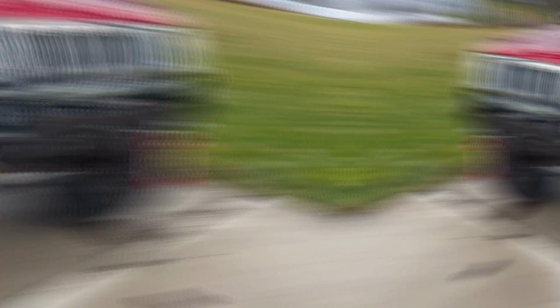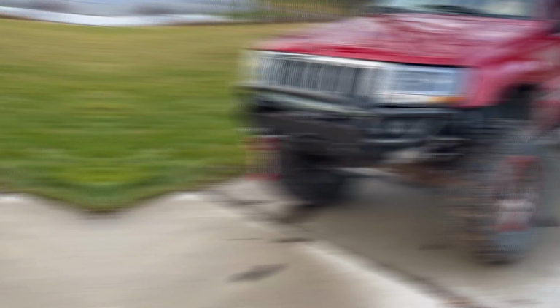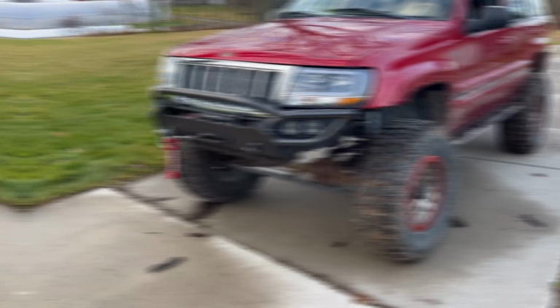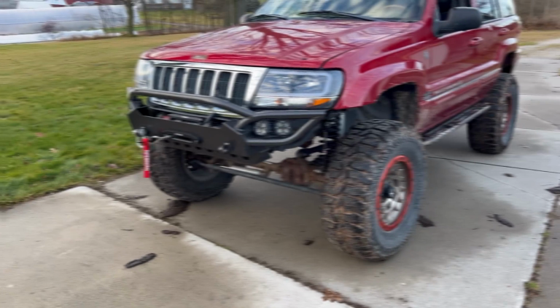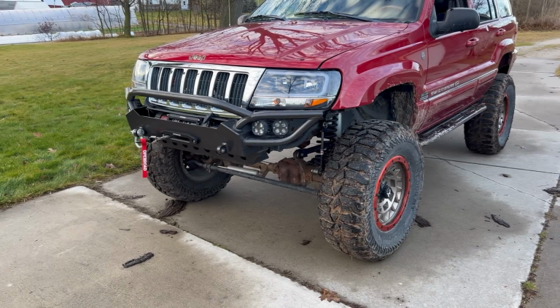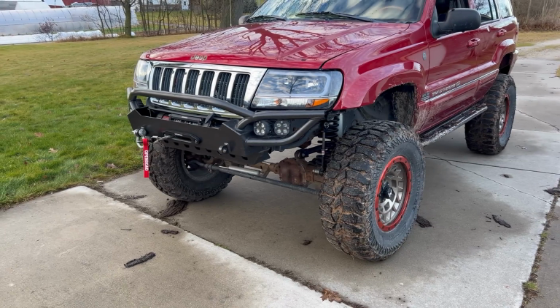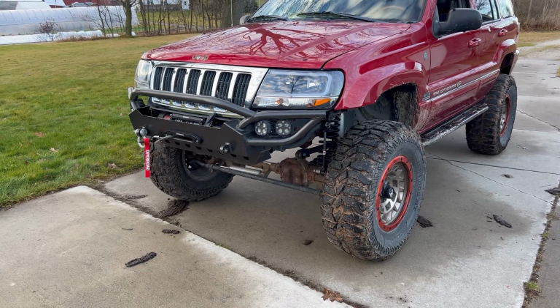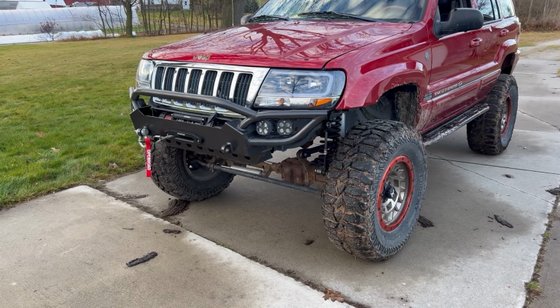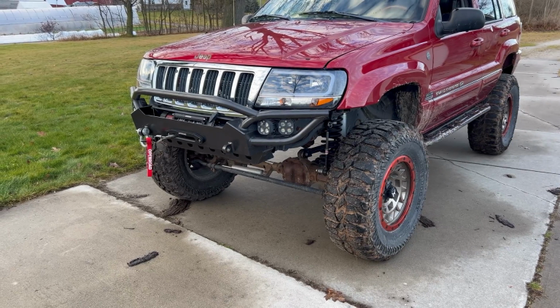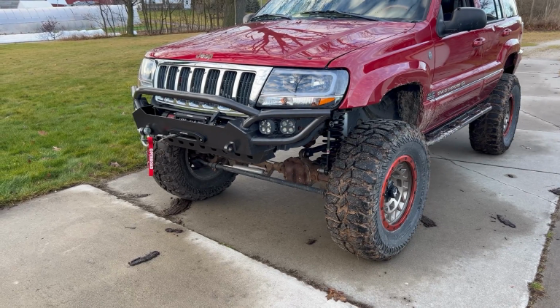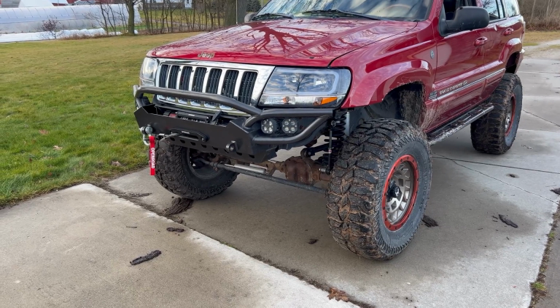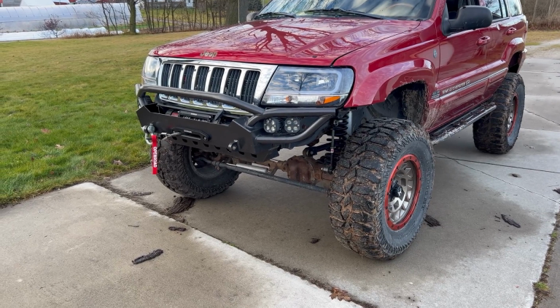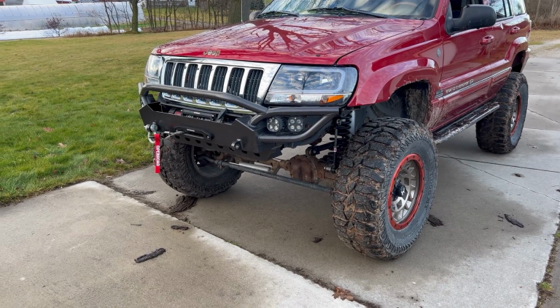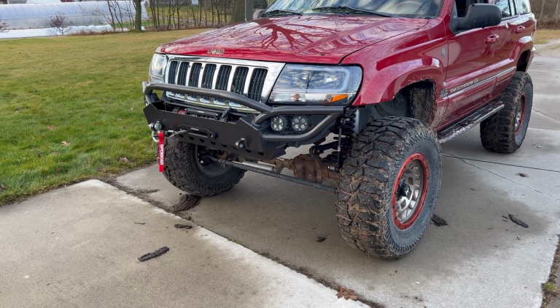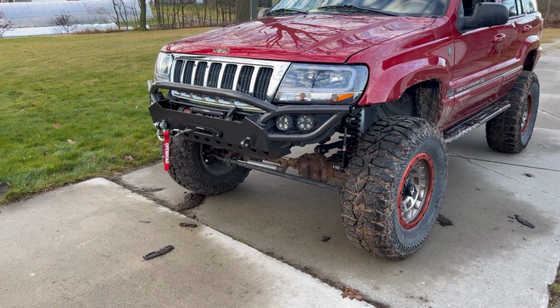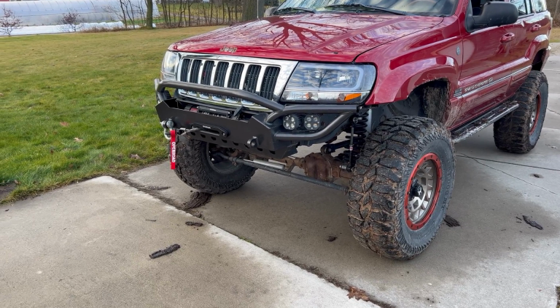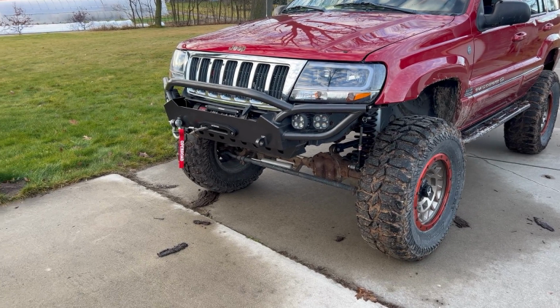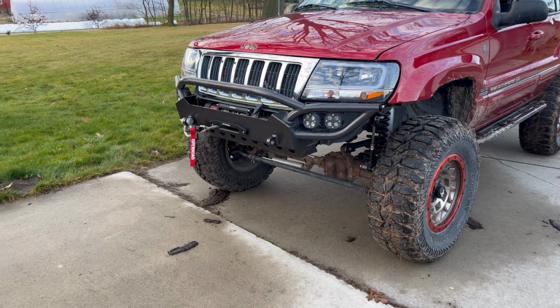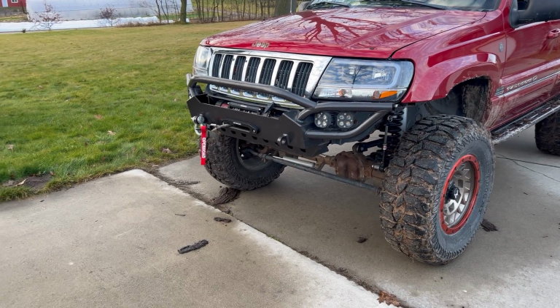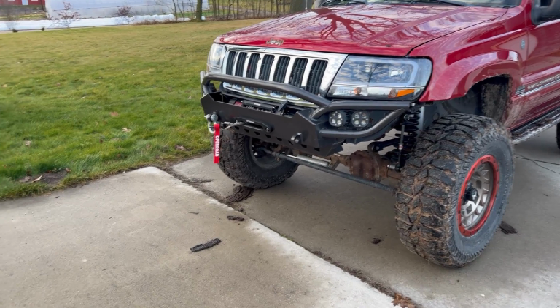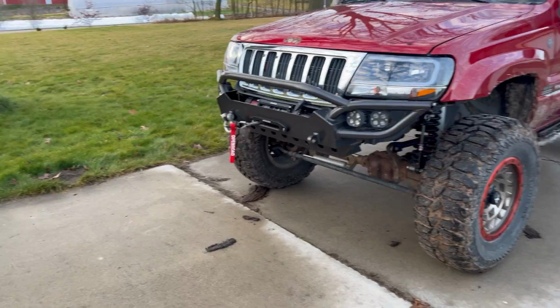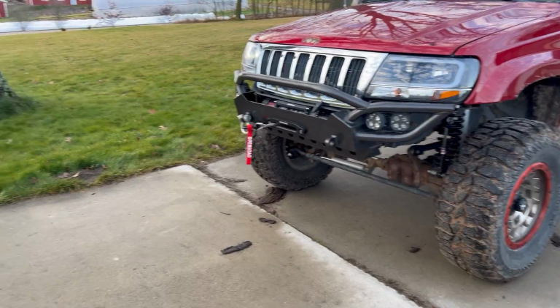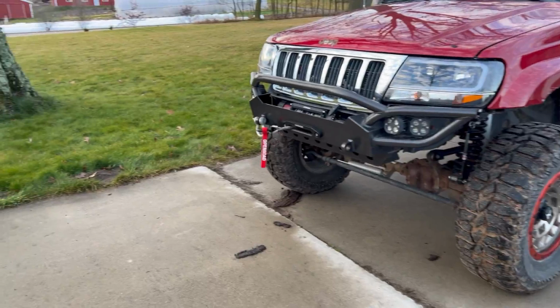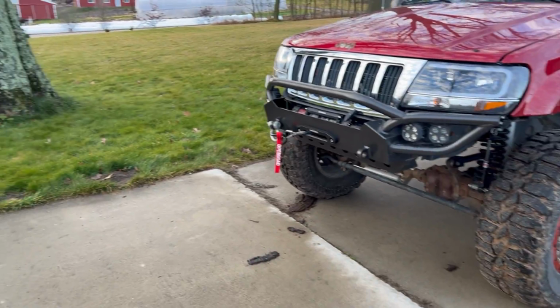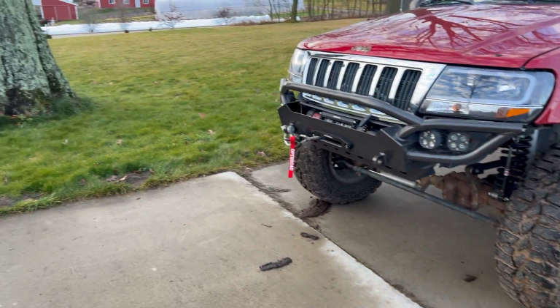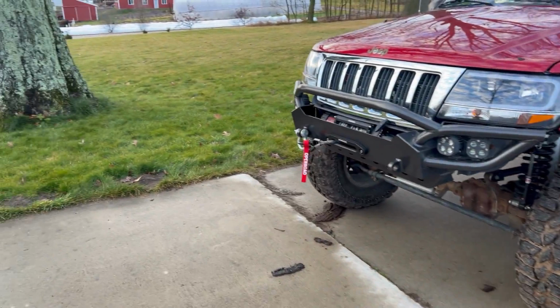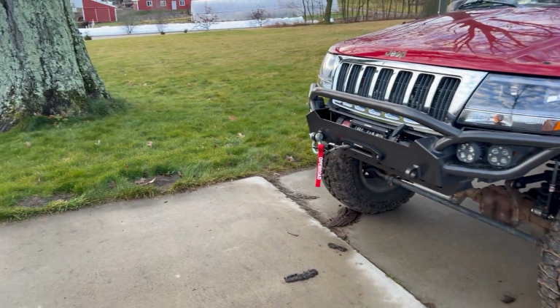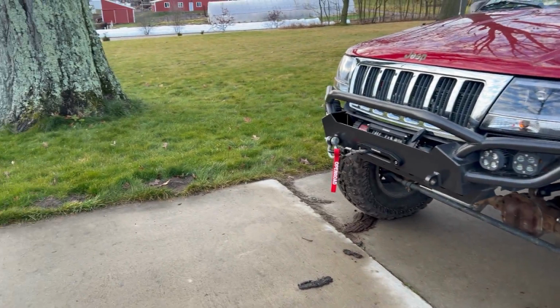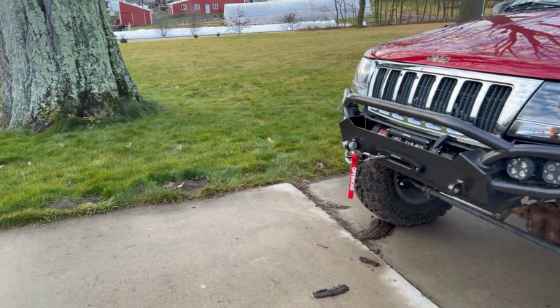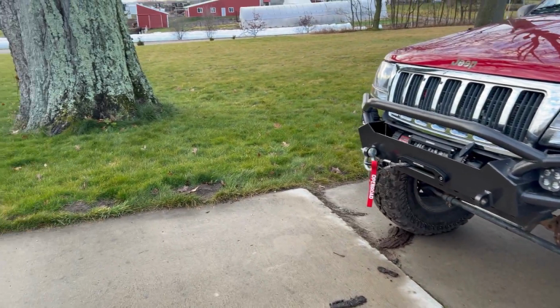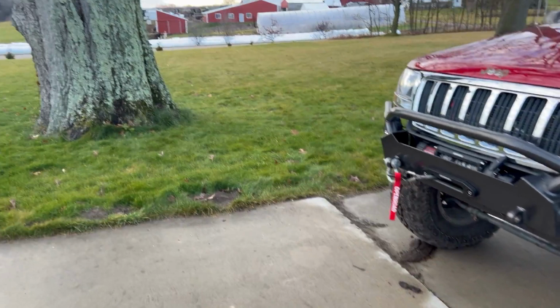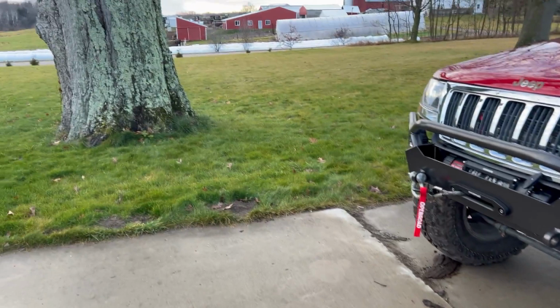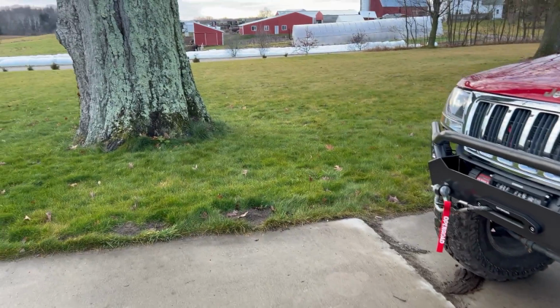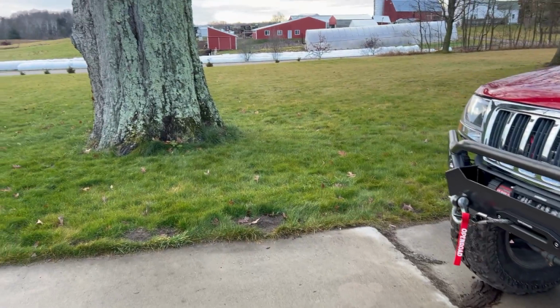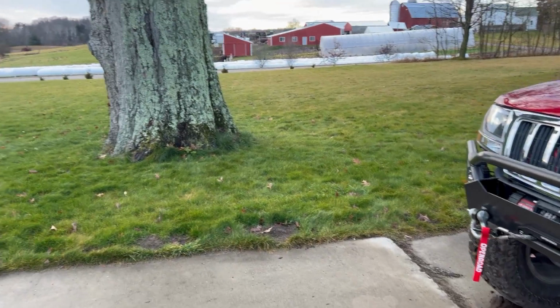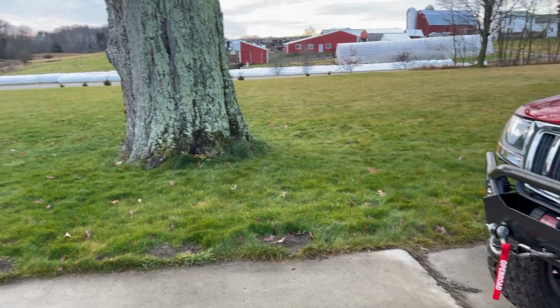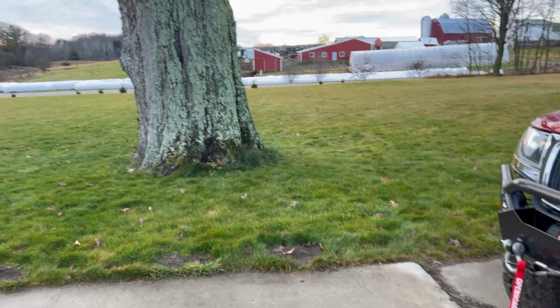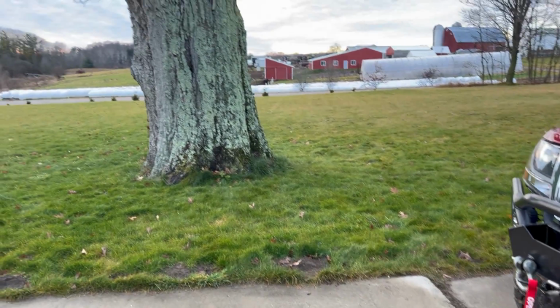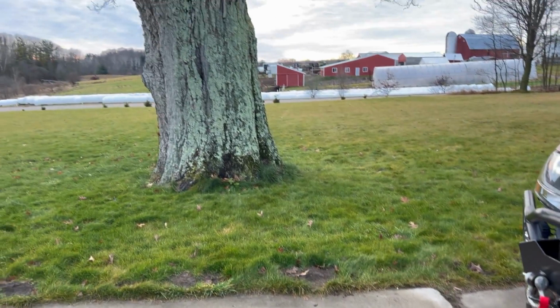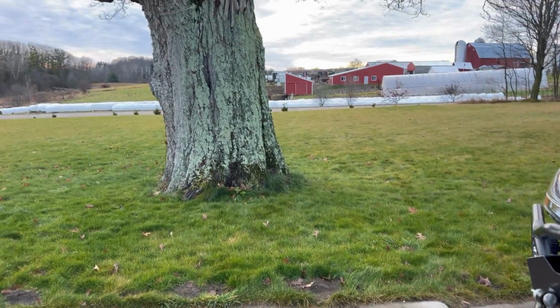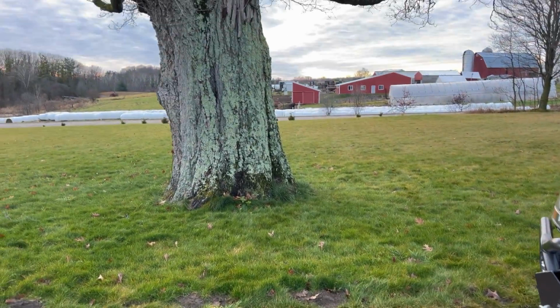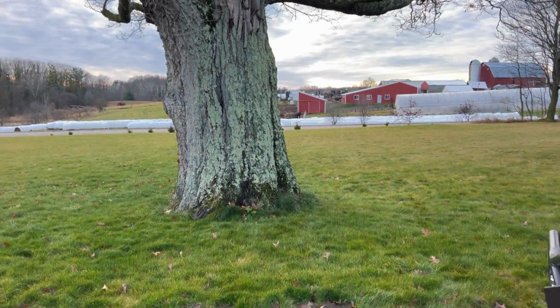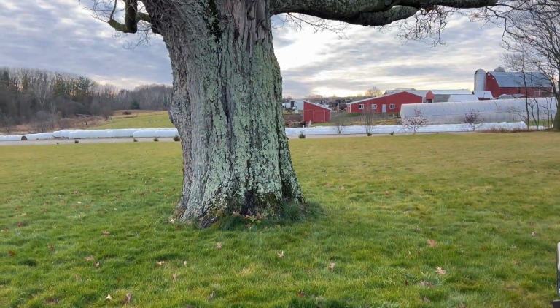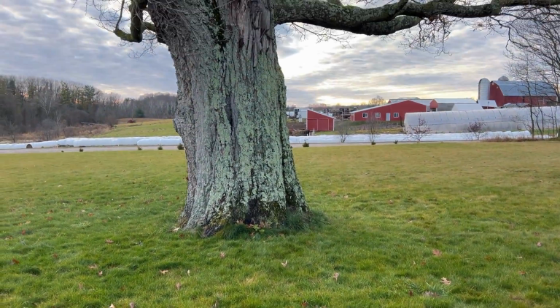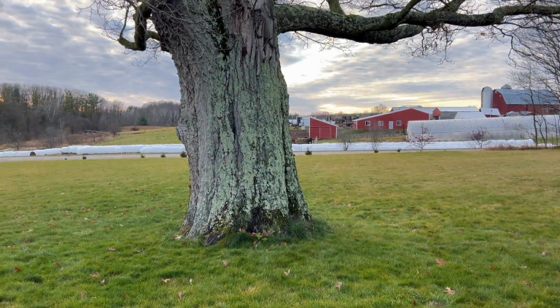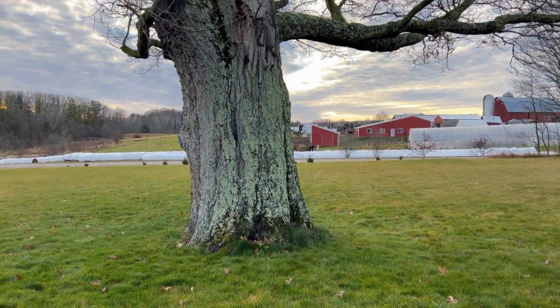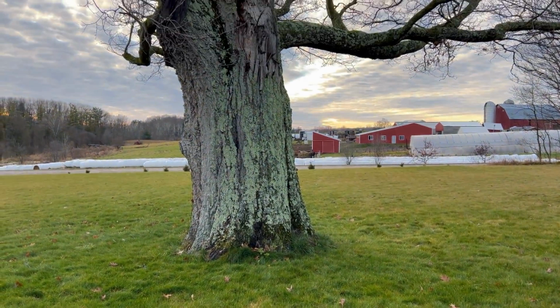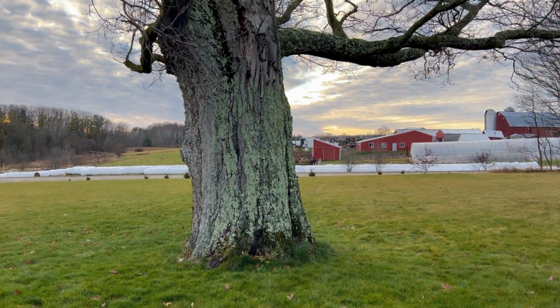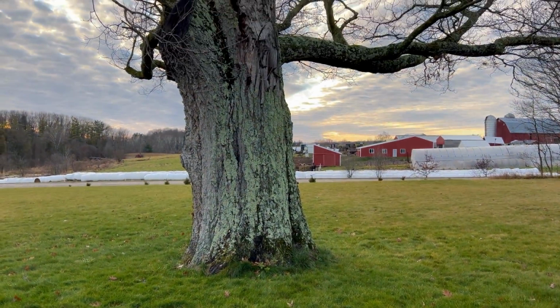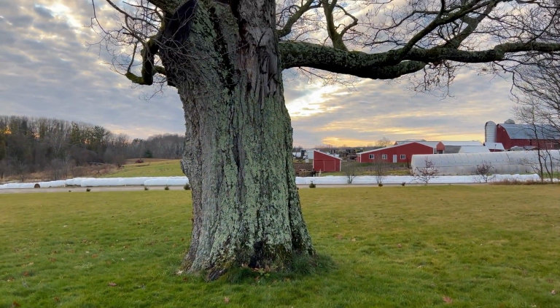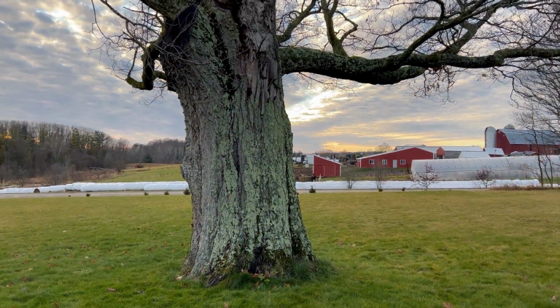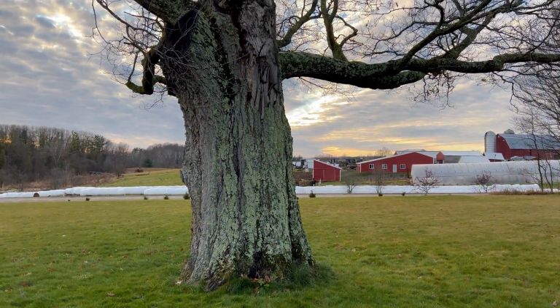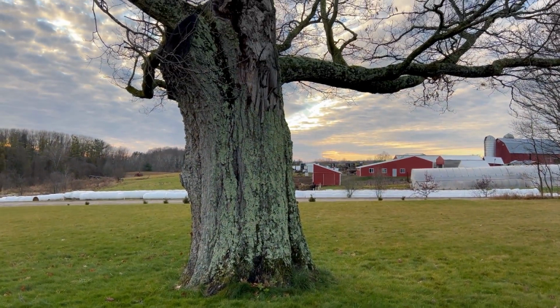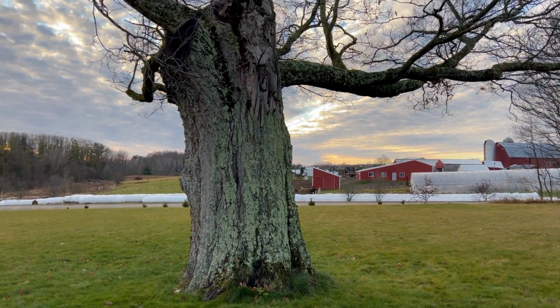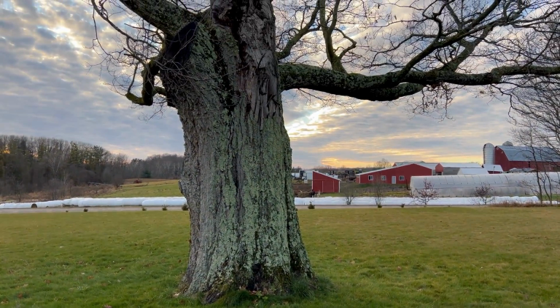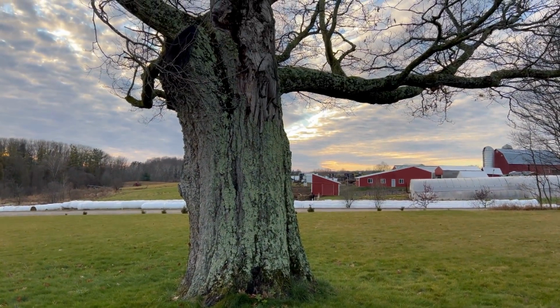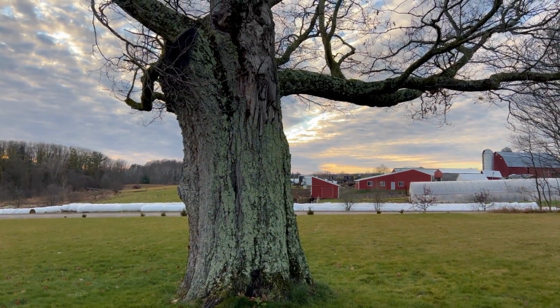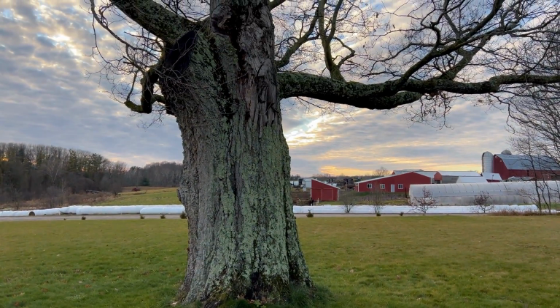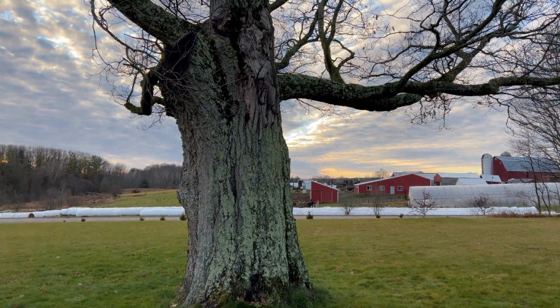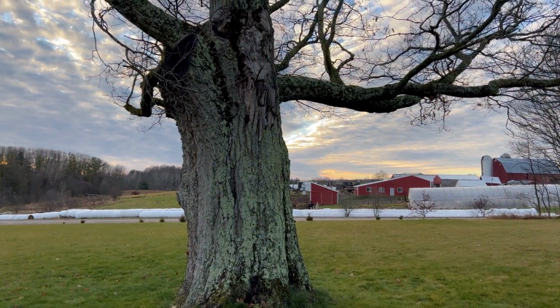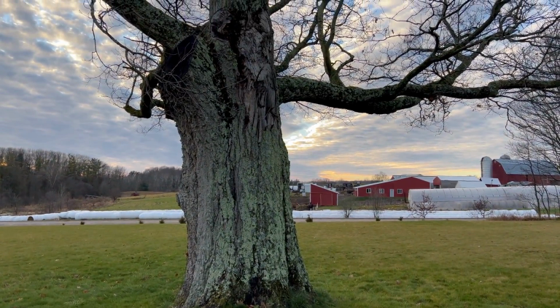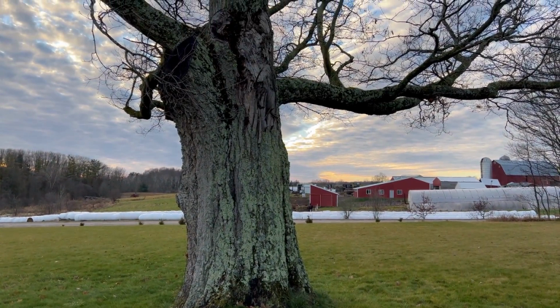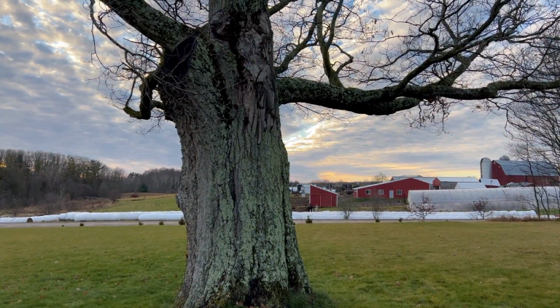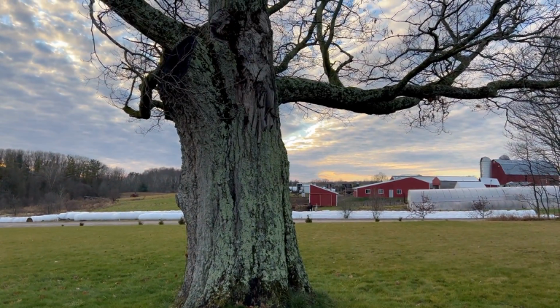The last test is a bit of a fun one. I just want to see if we can lift the front end of the Jeep off the ground from one of these branches.